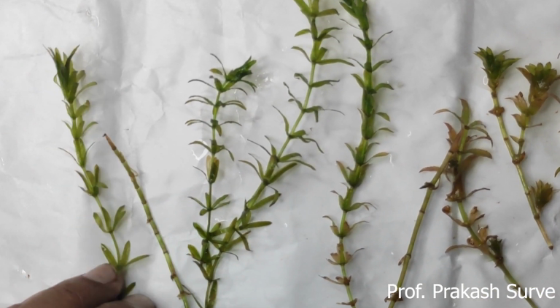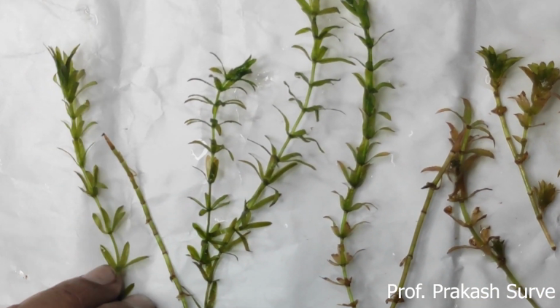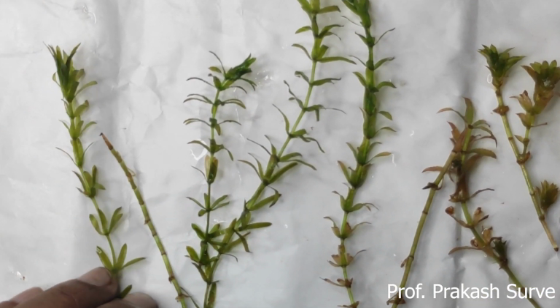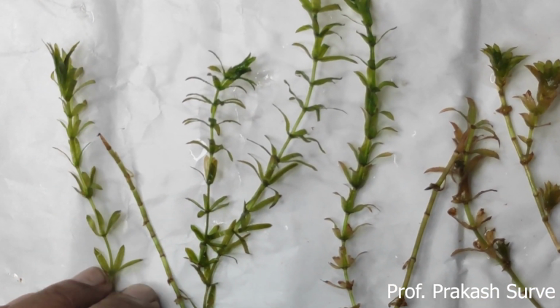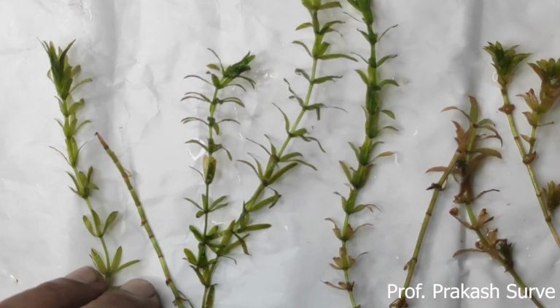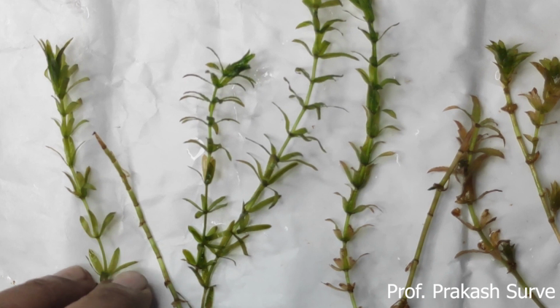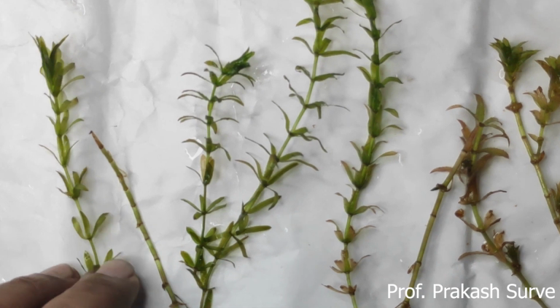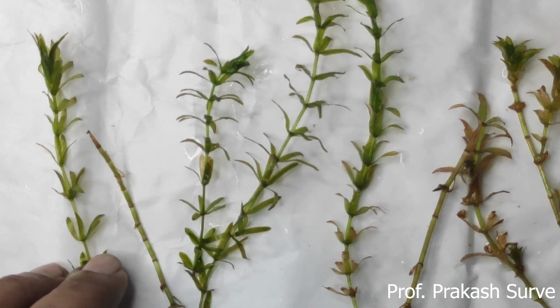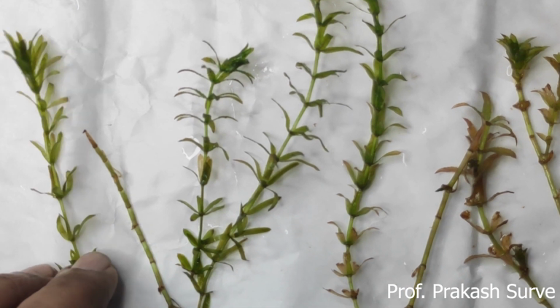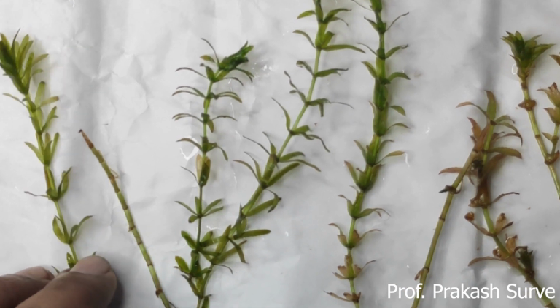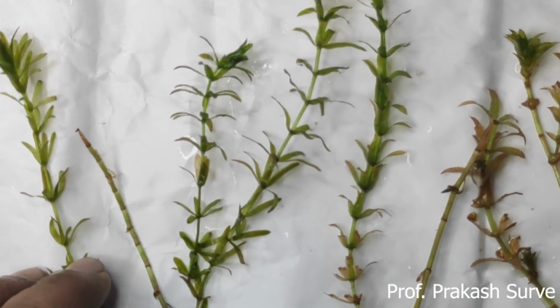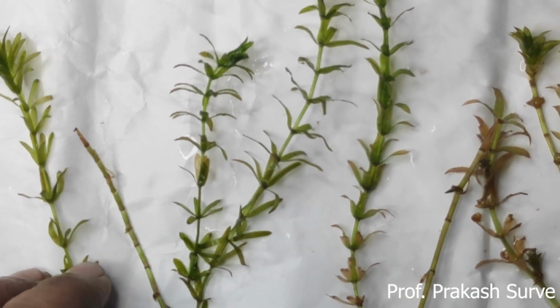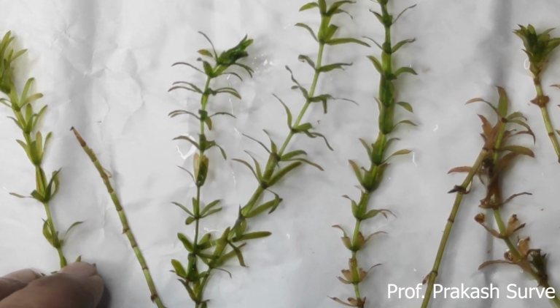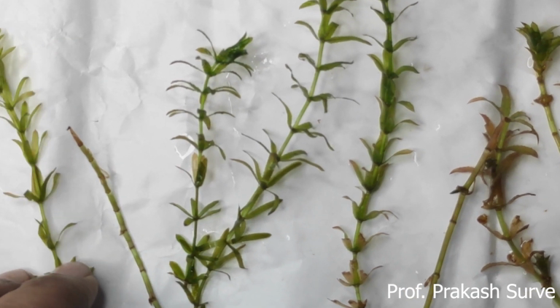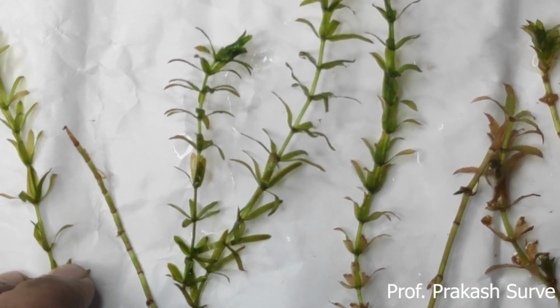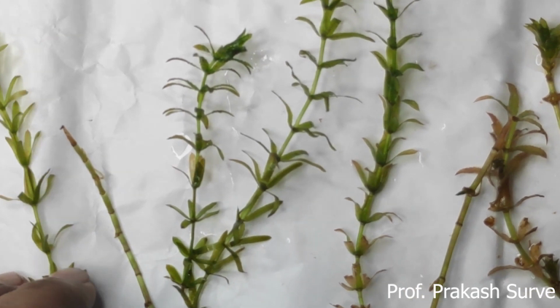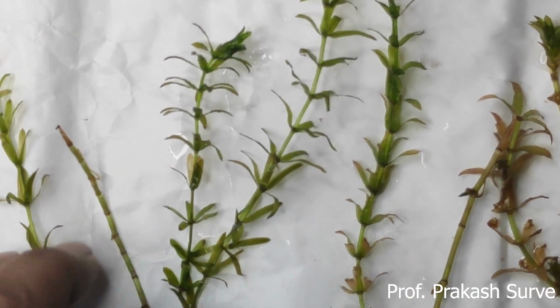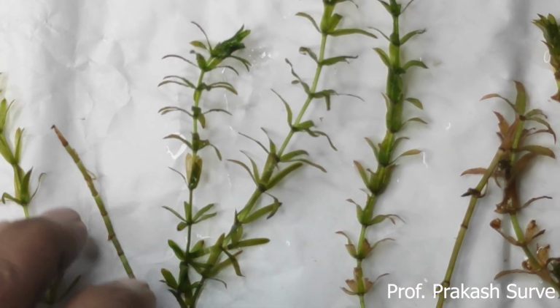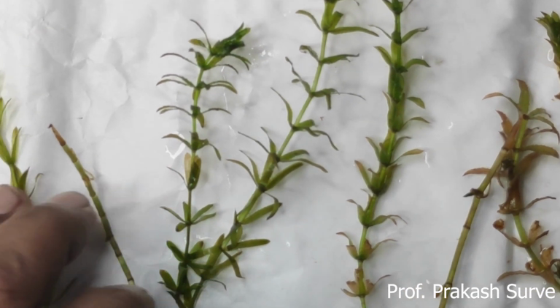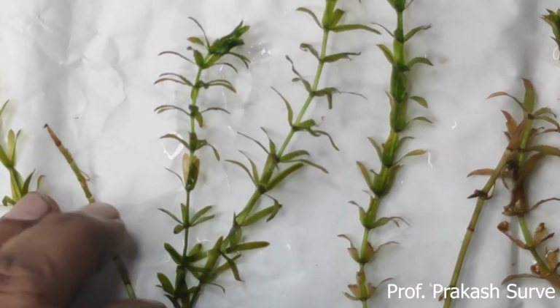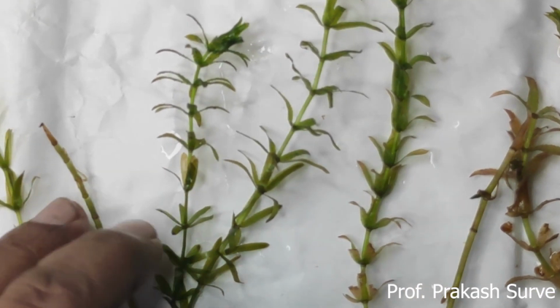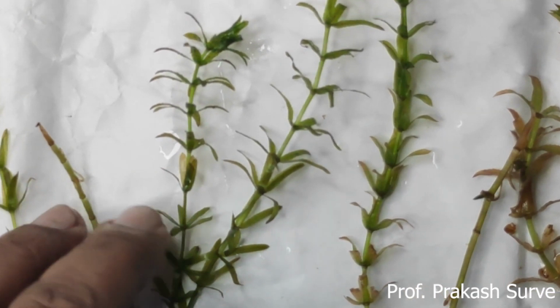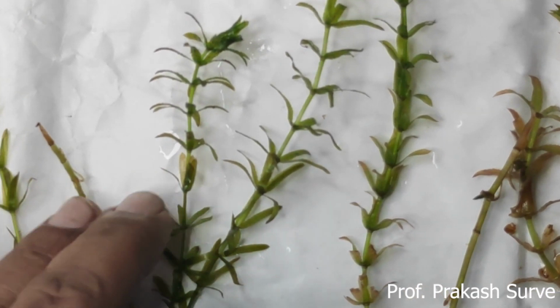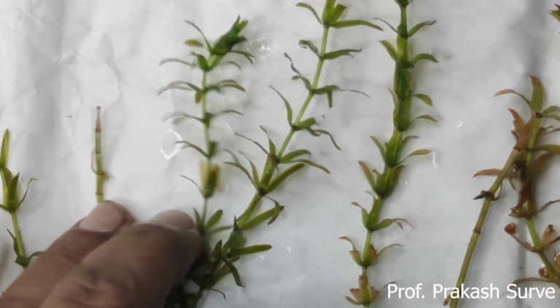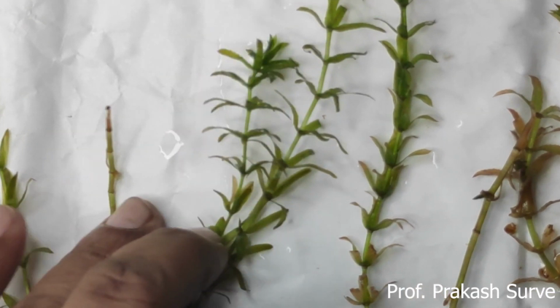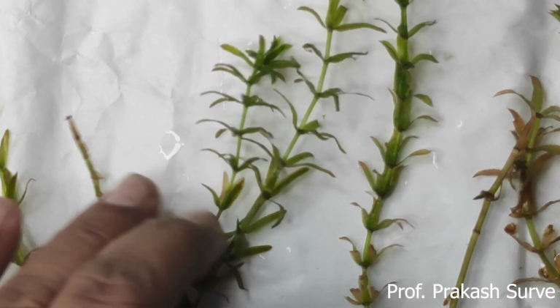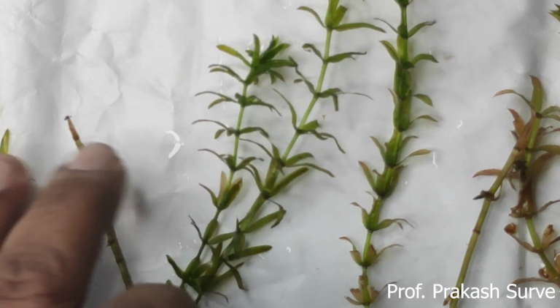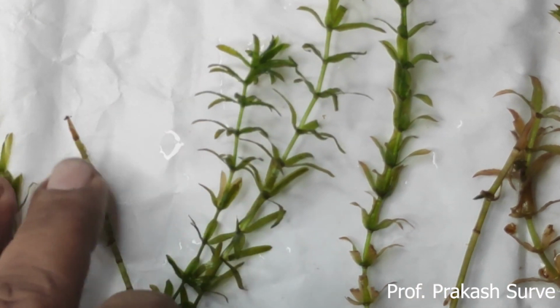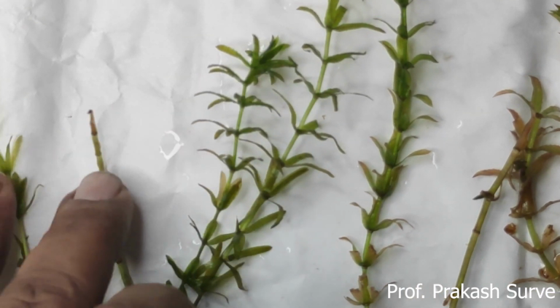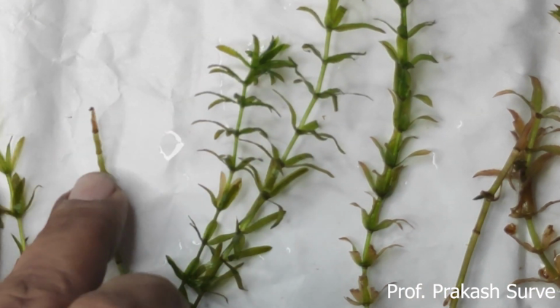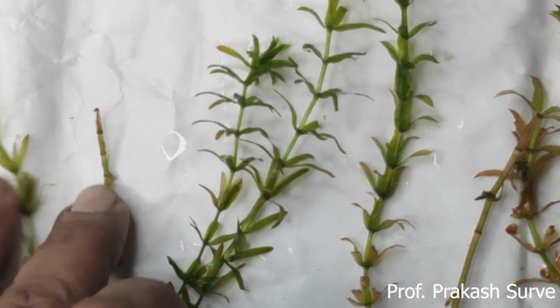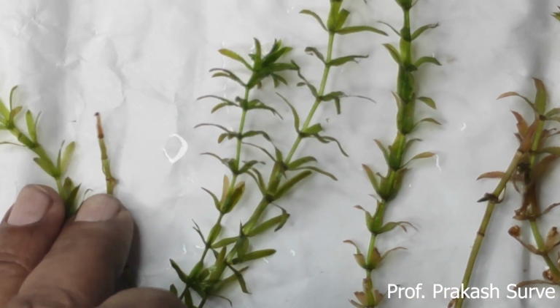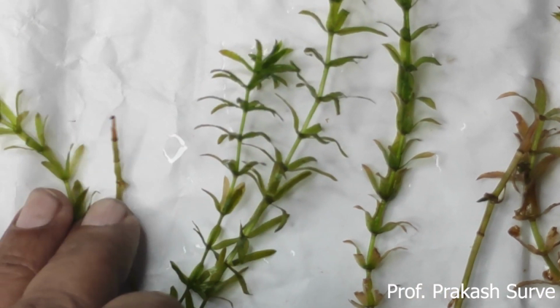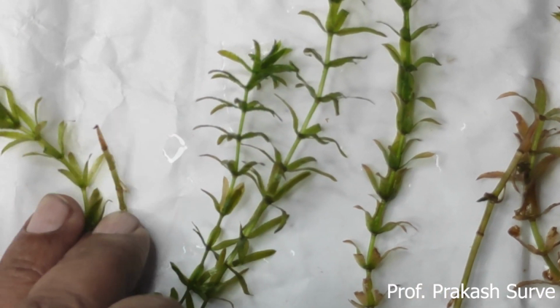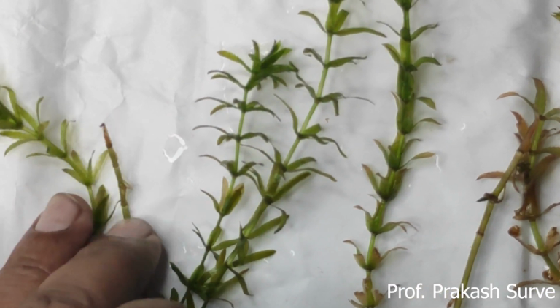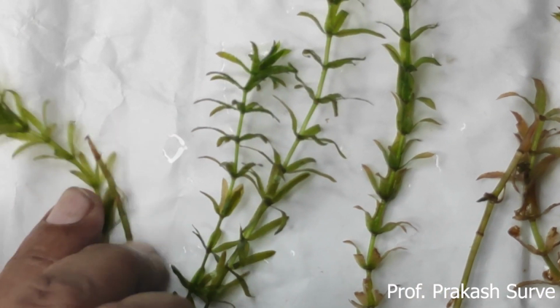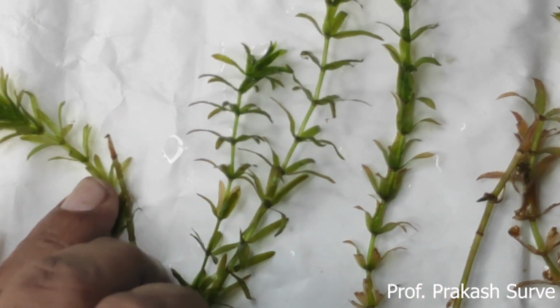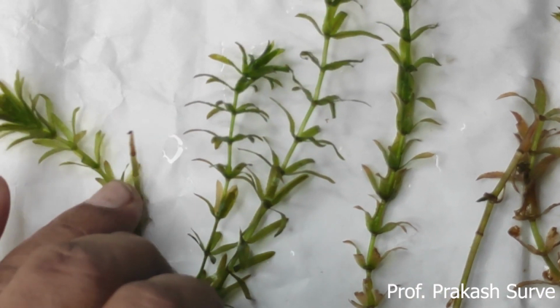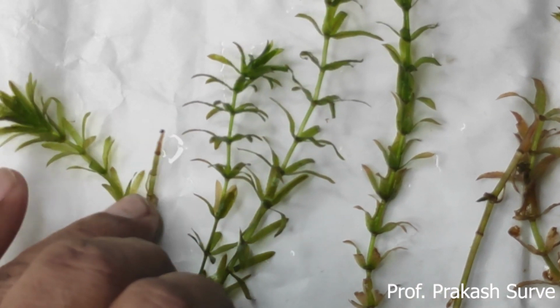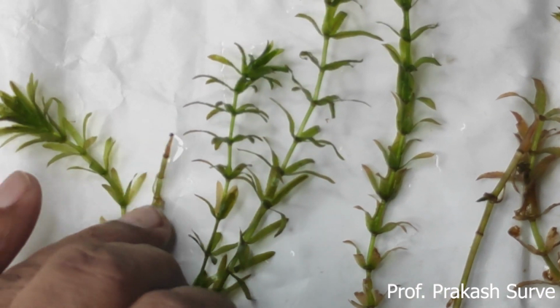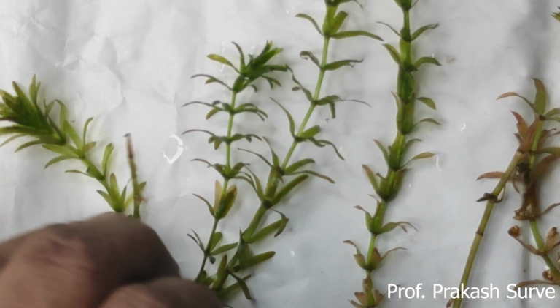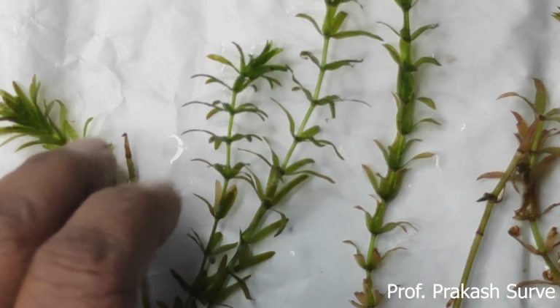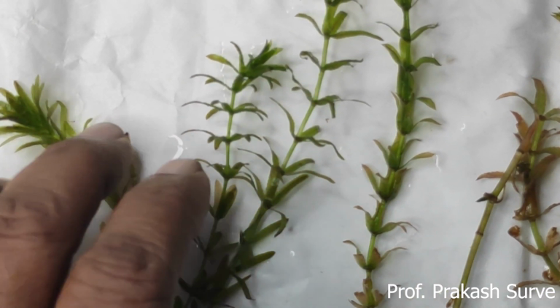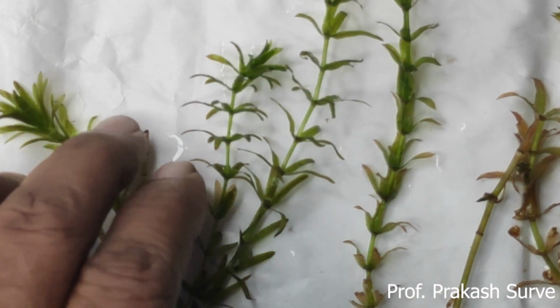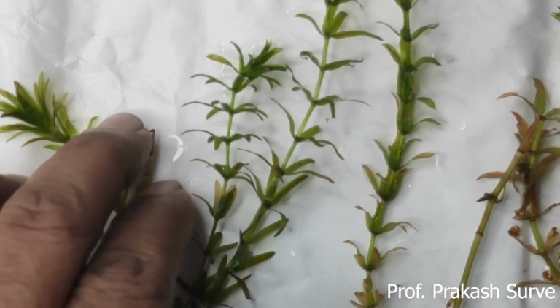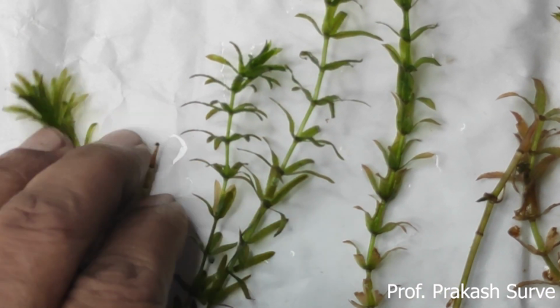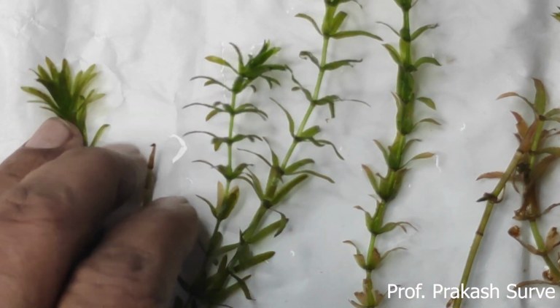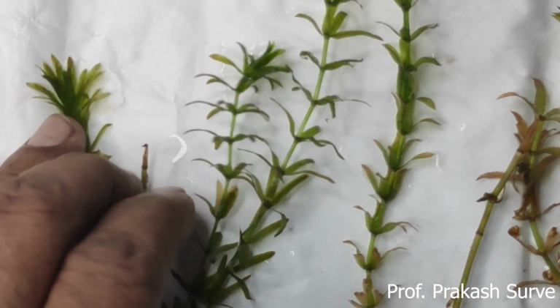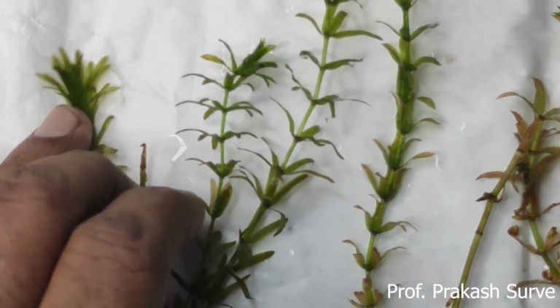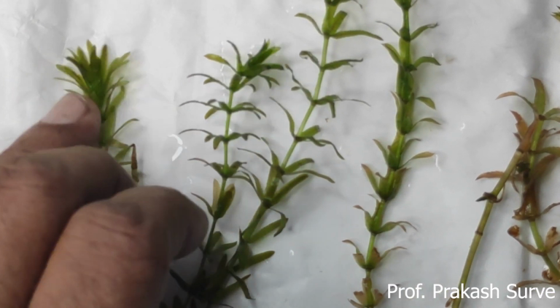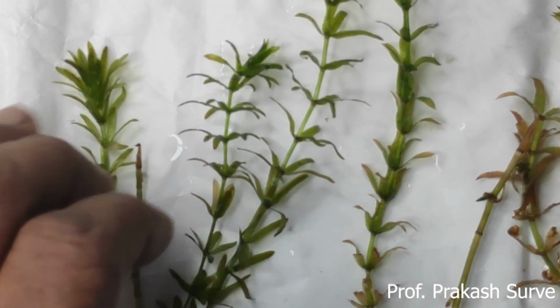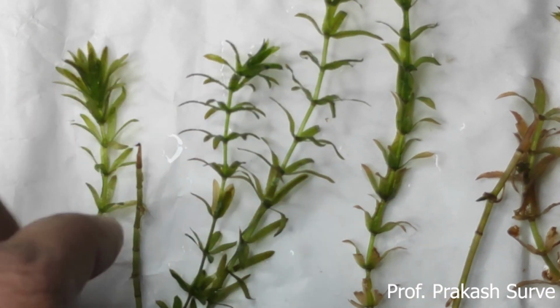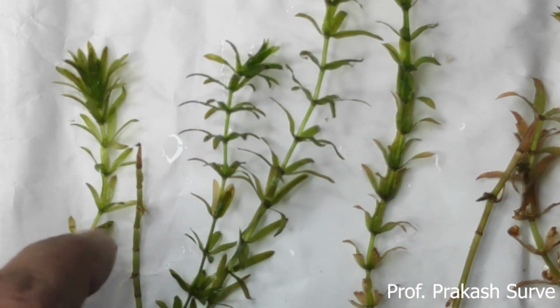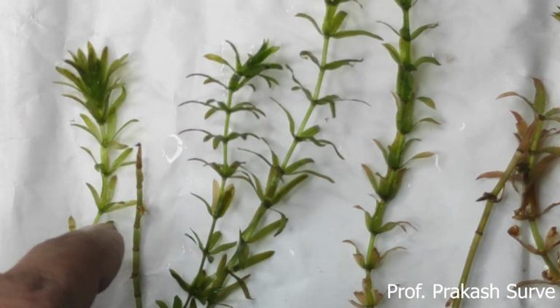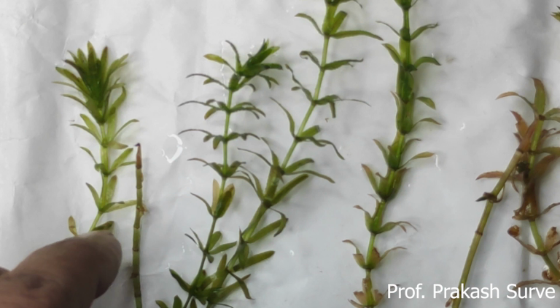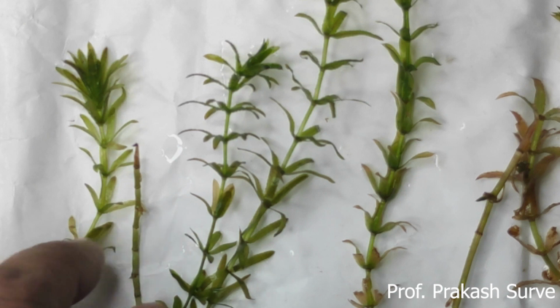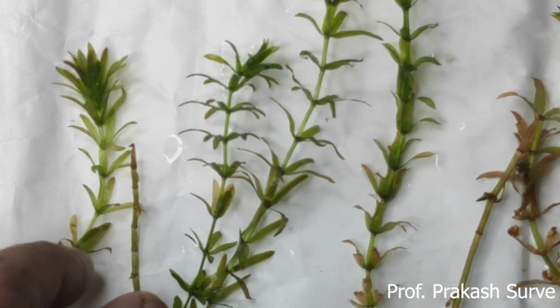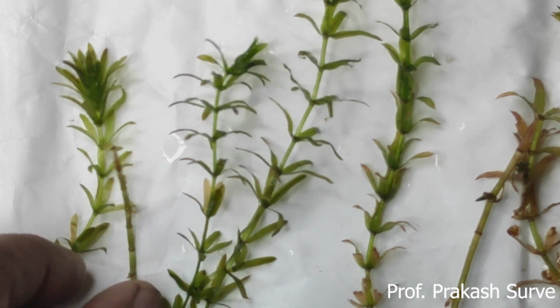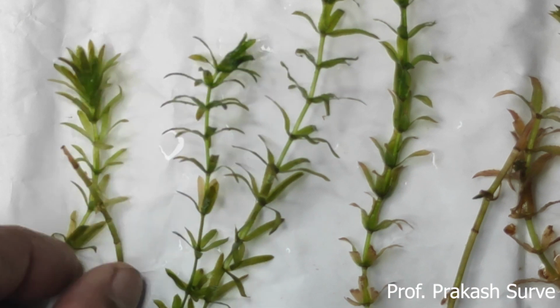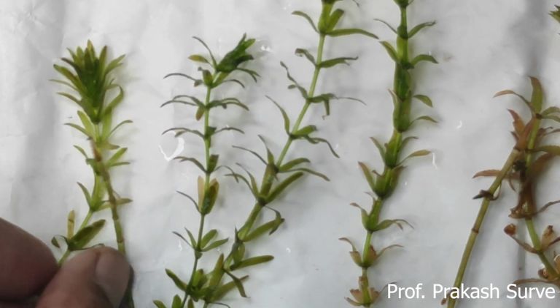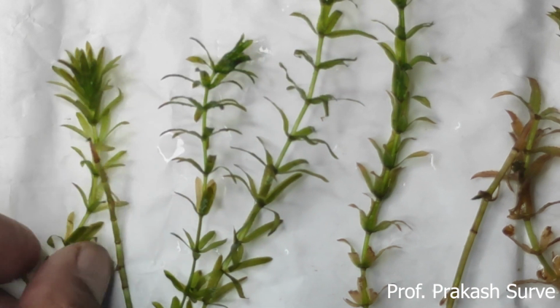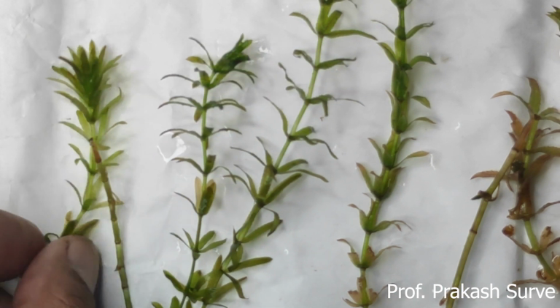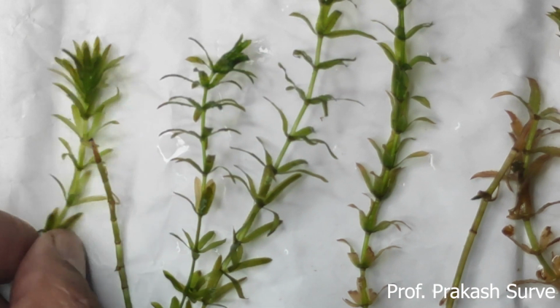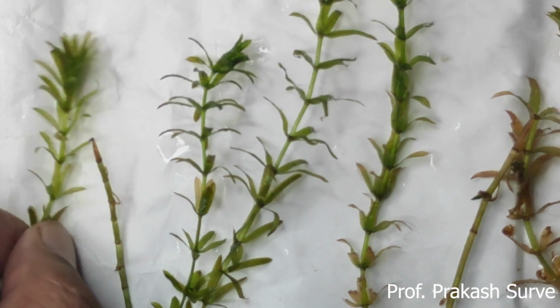You can watch clearly how the arrangement of the leaves is - they are in the whorl form.